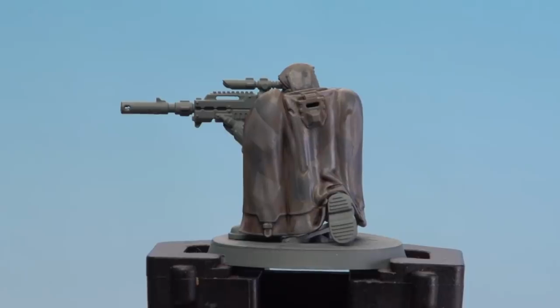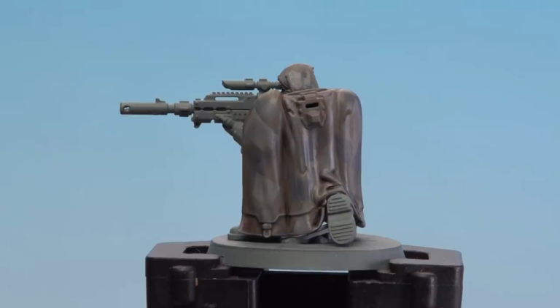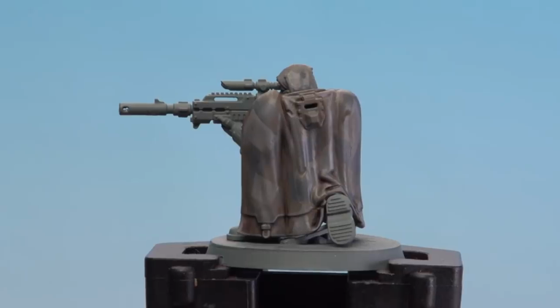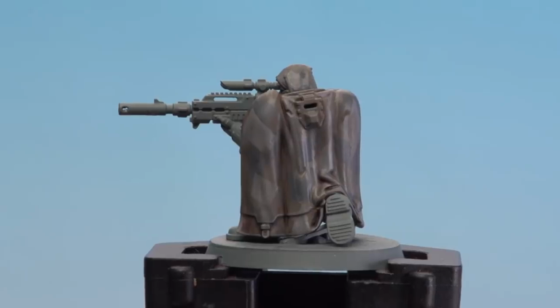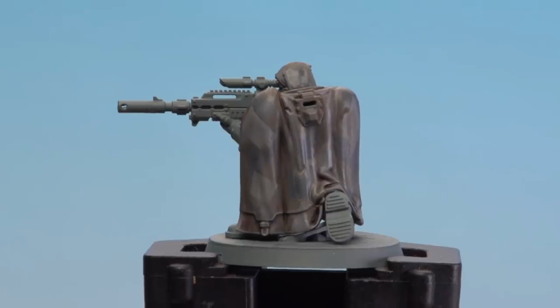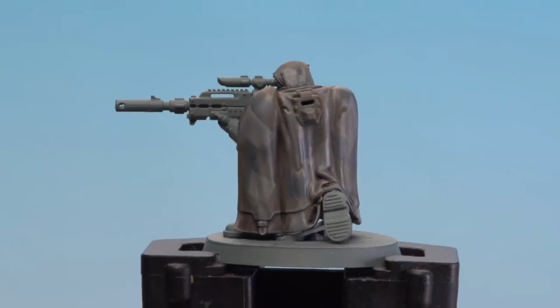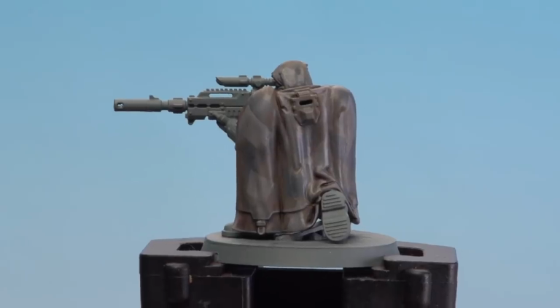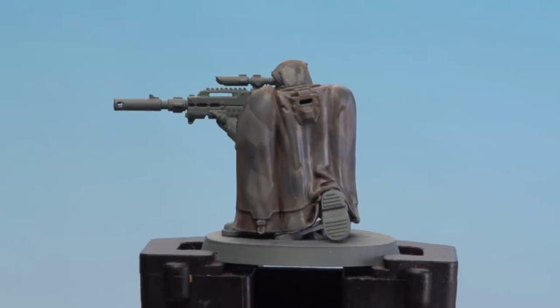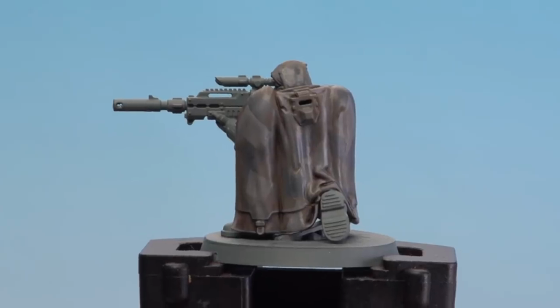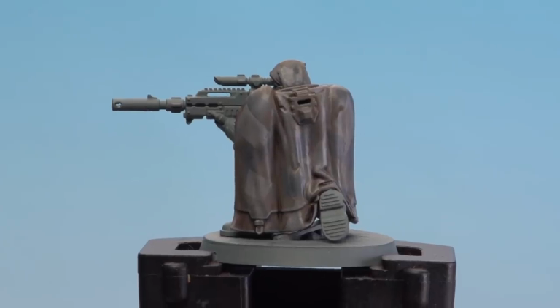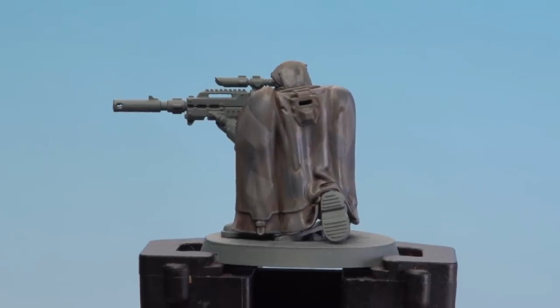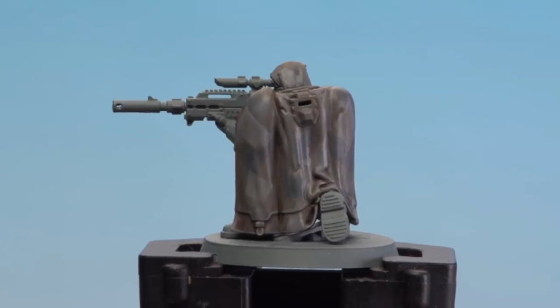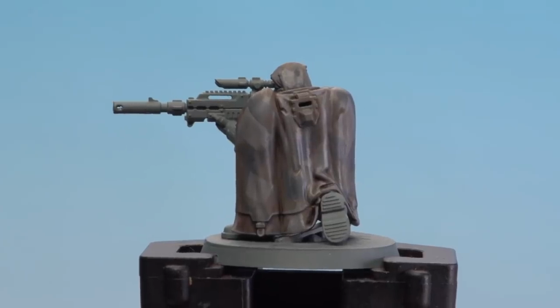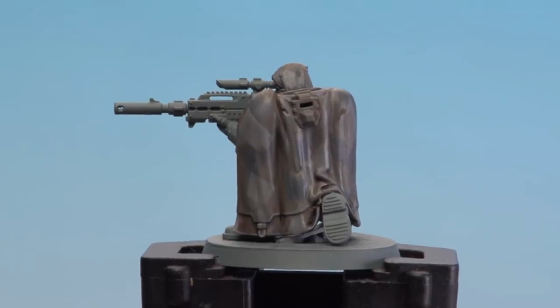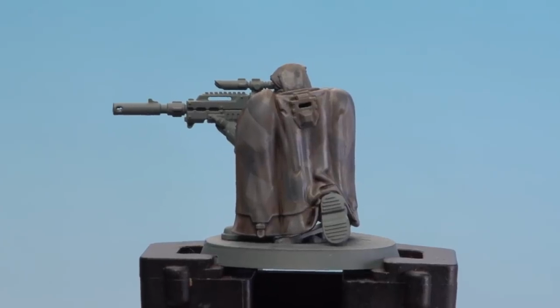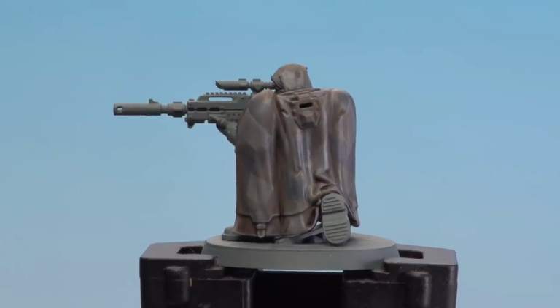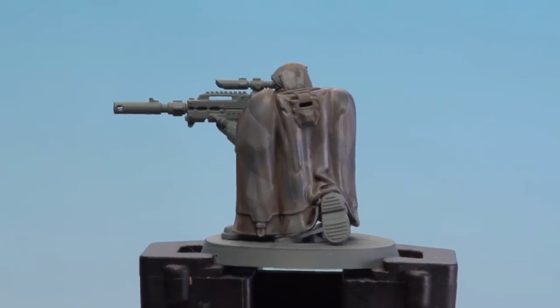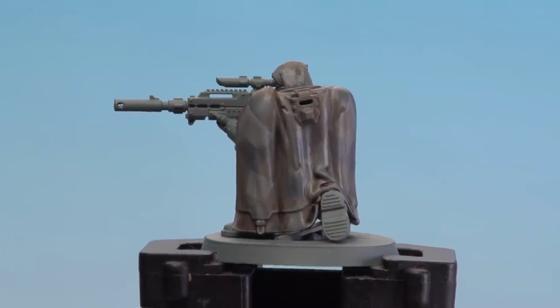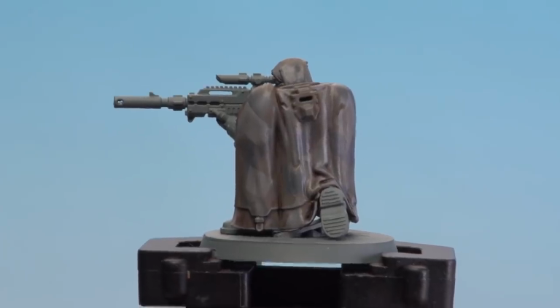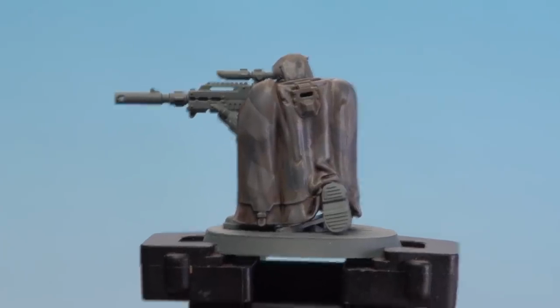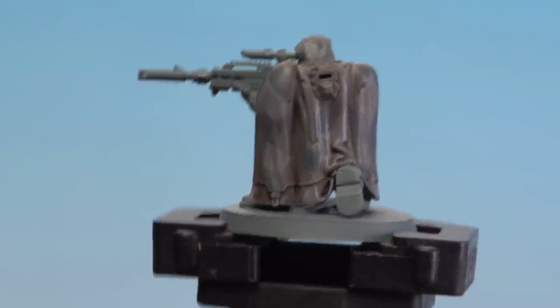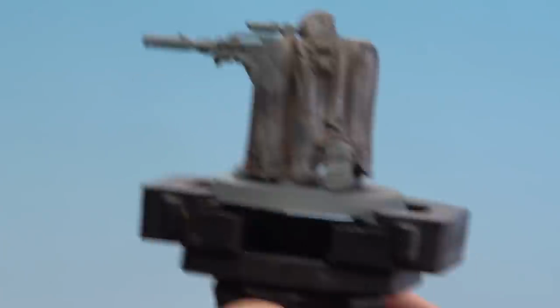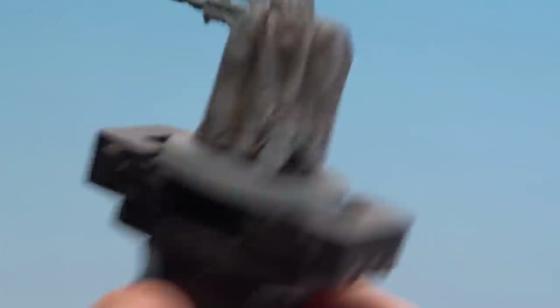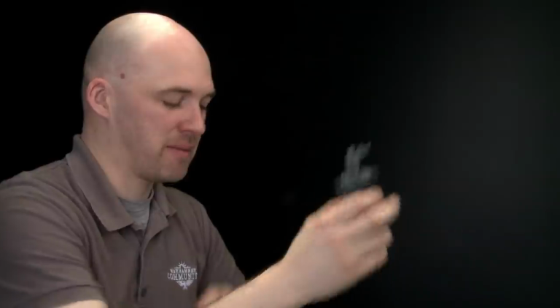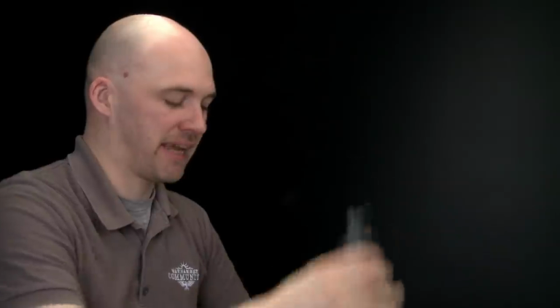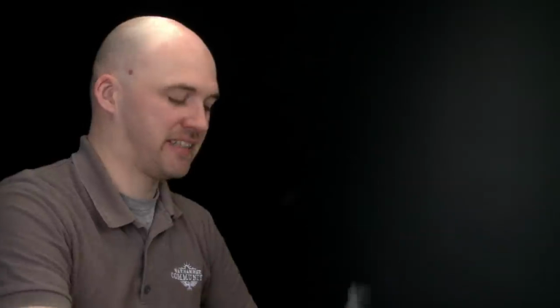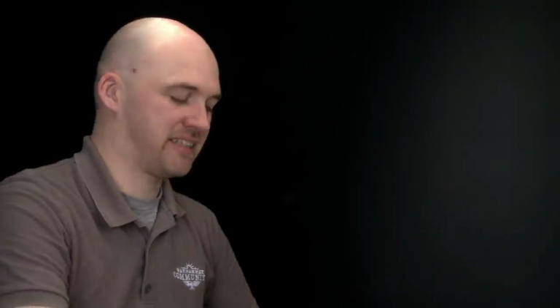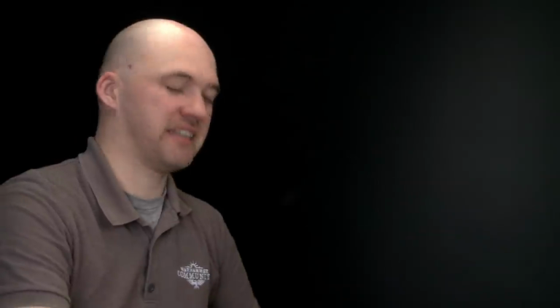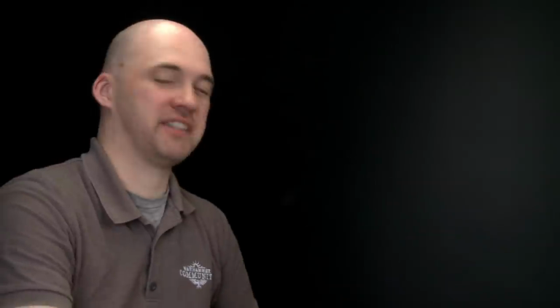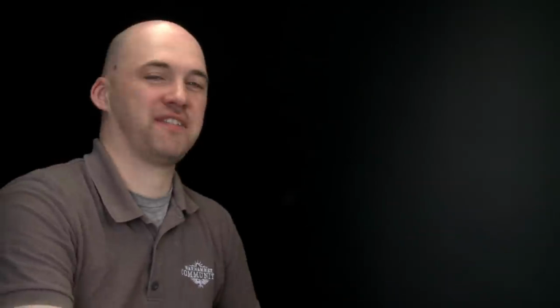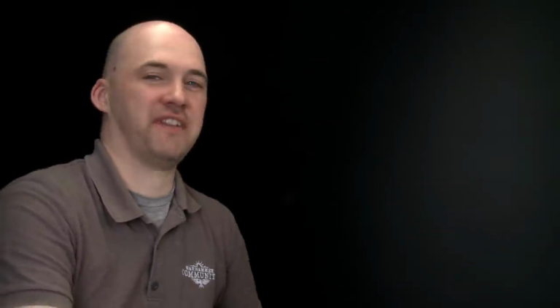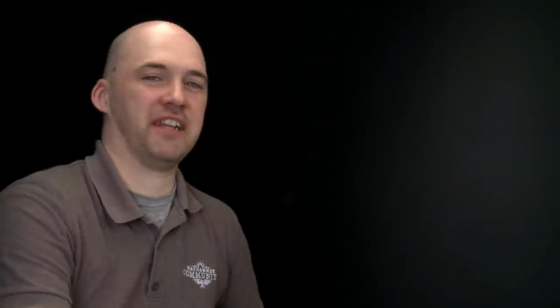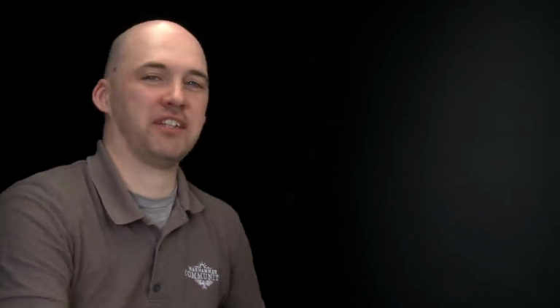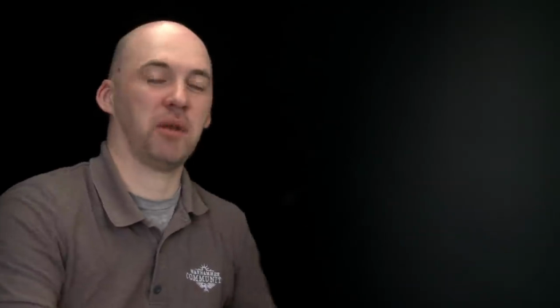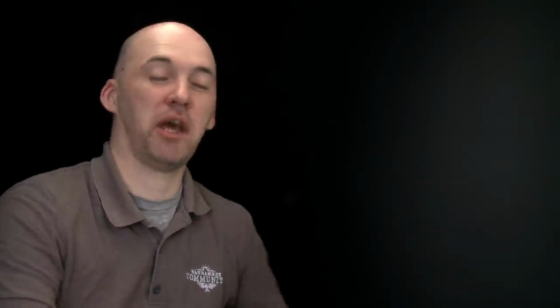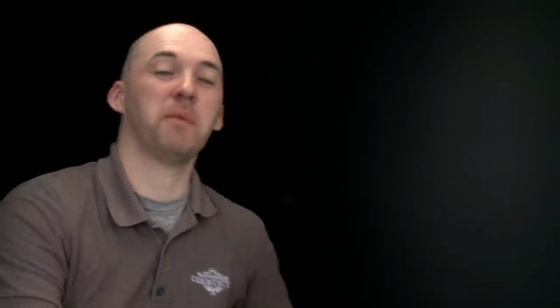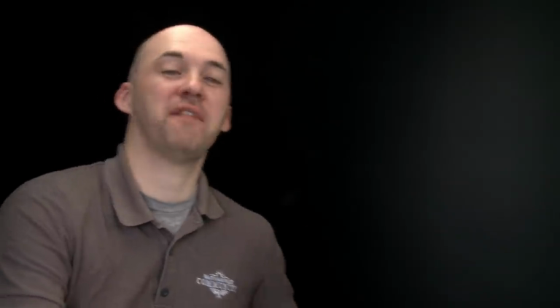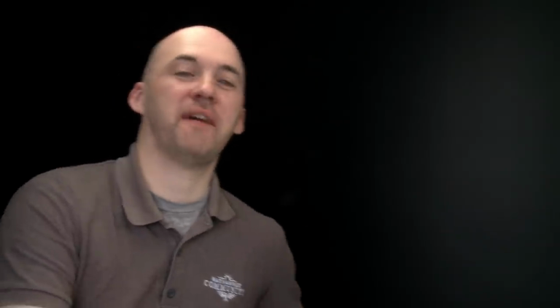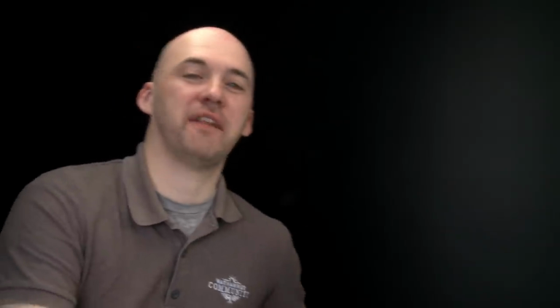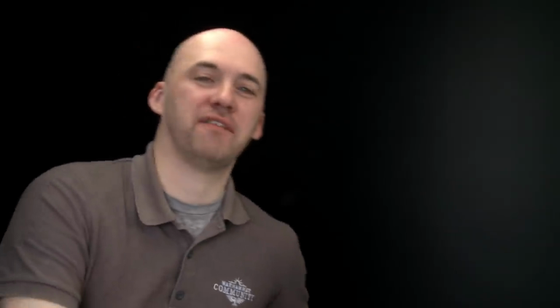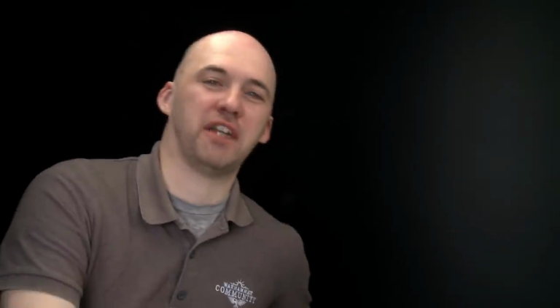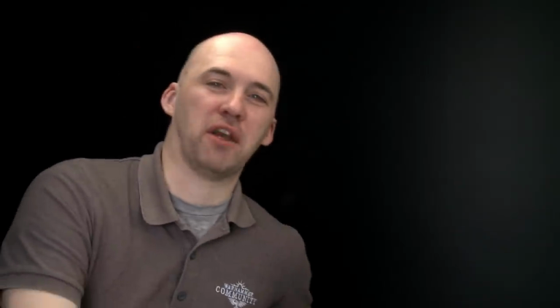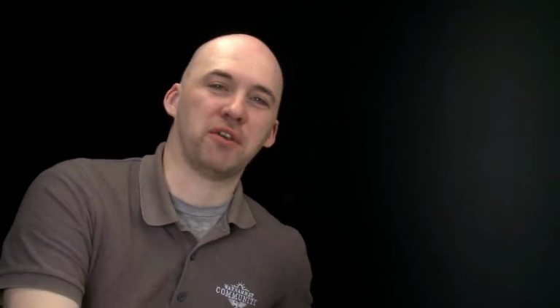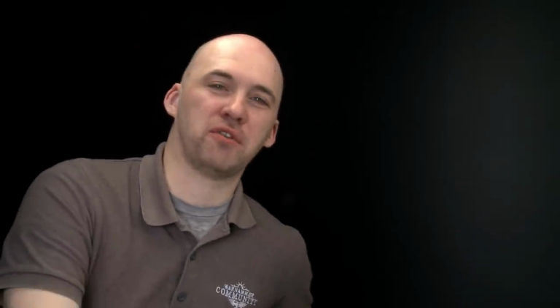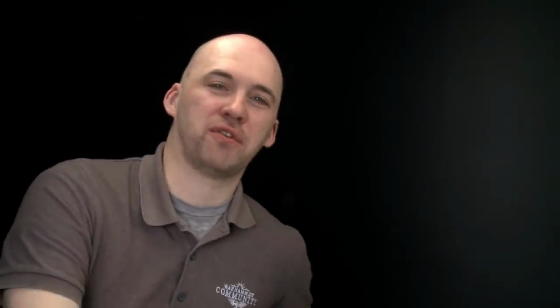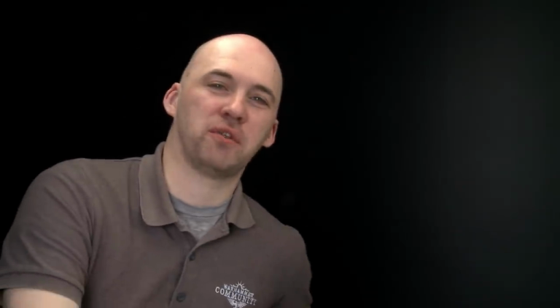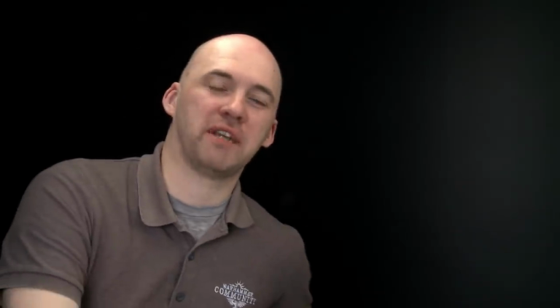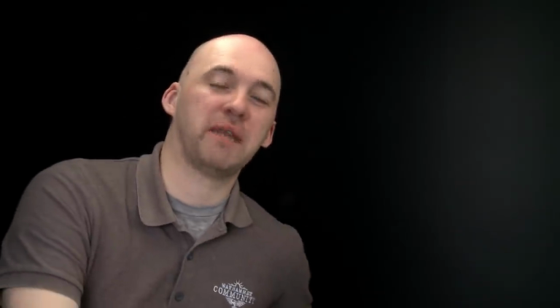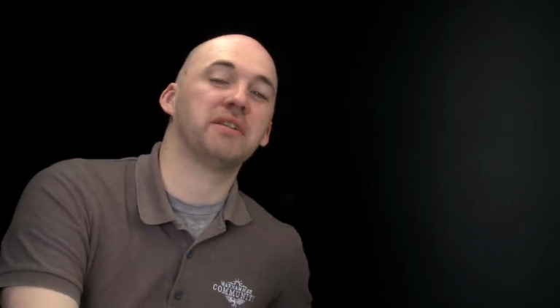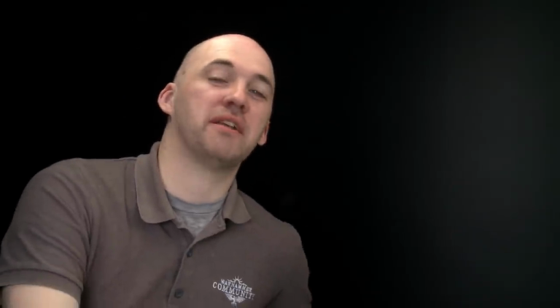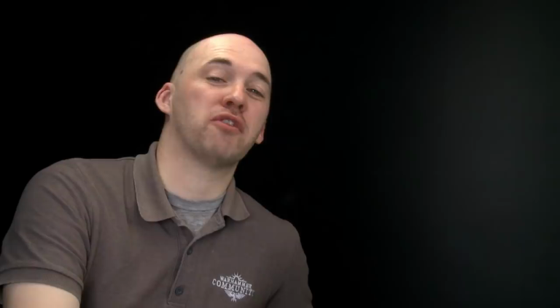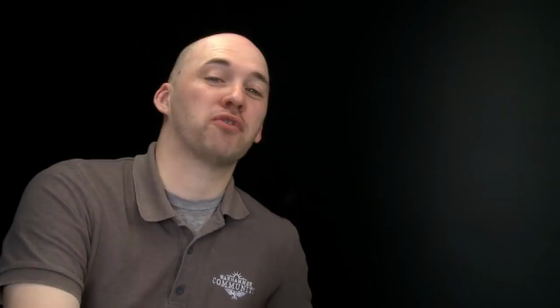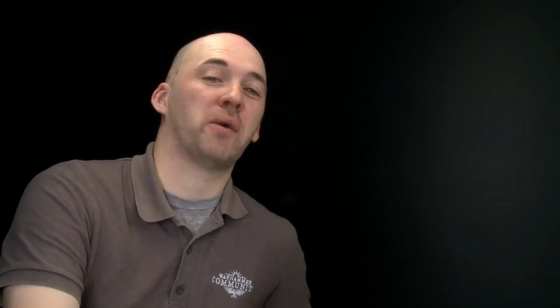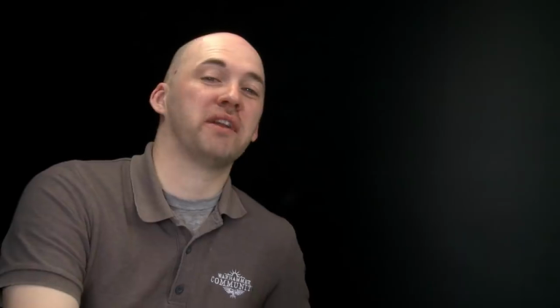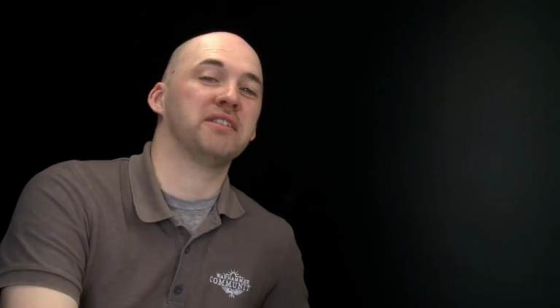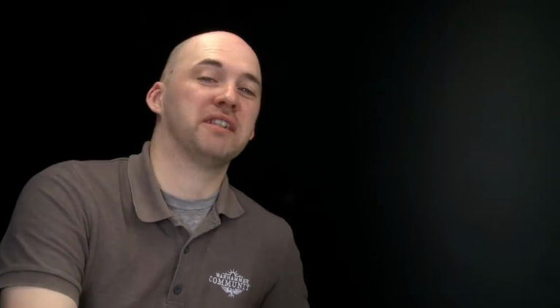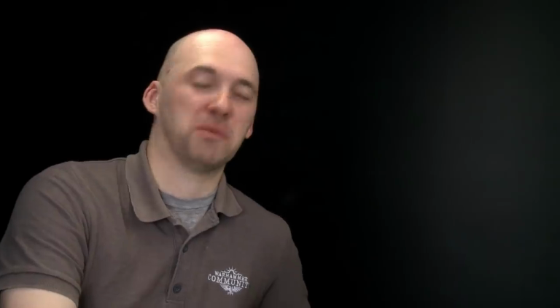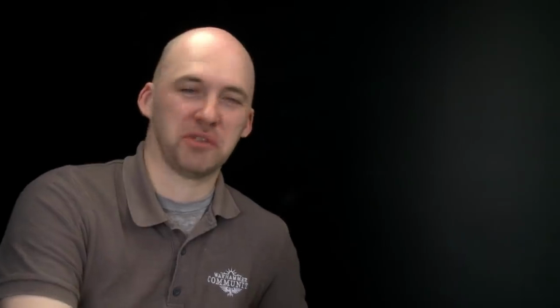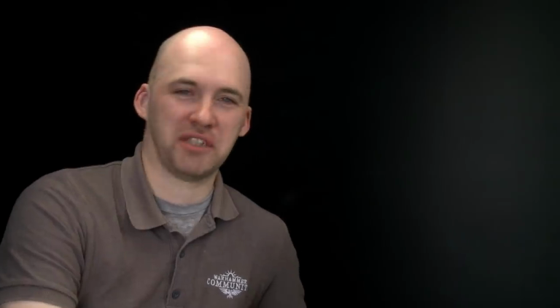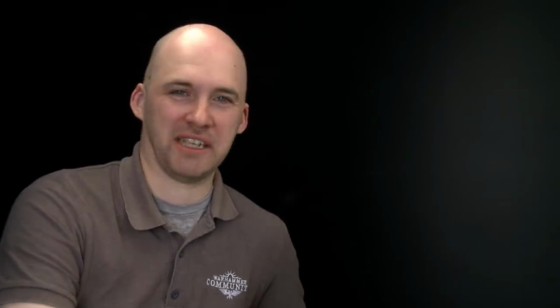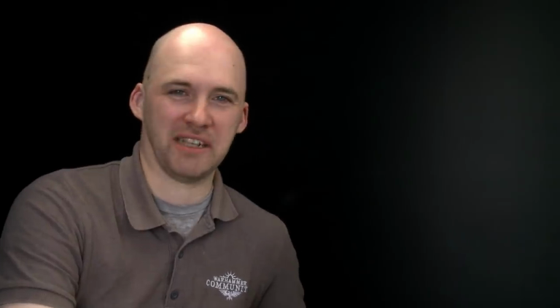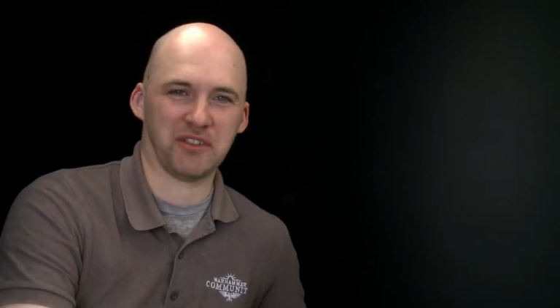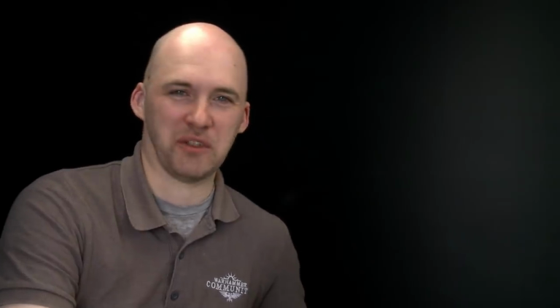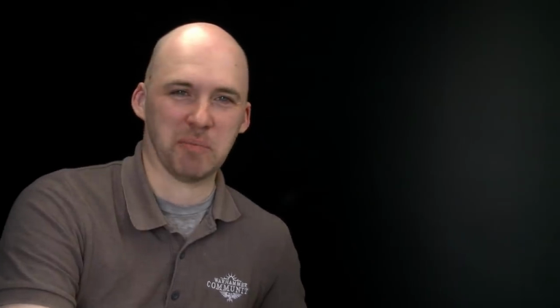With the highlight now done, the camo cloak of the Eliminator is finished. I hope you found that video useful — keep sending those requests in and we'll see you again soon.